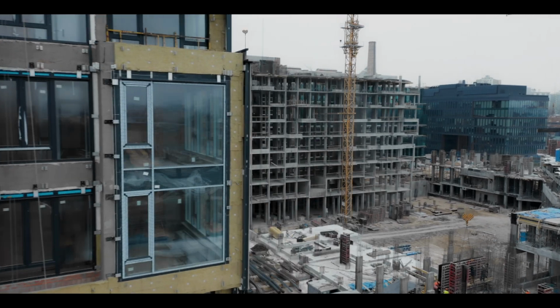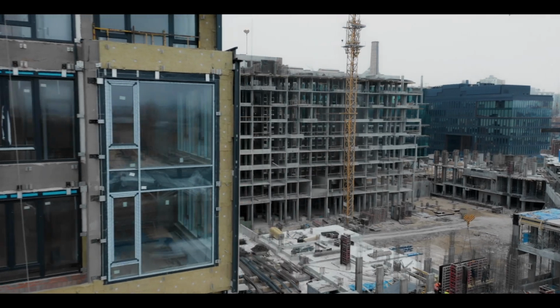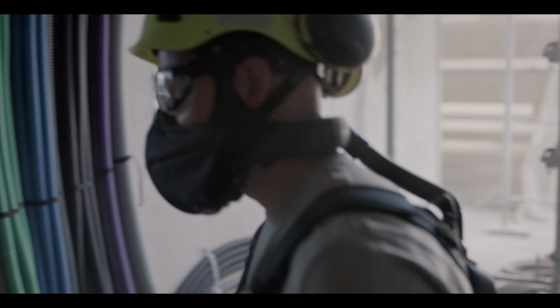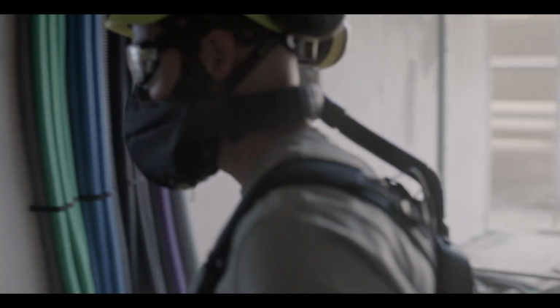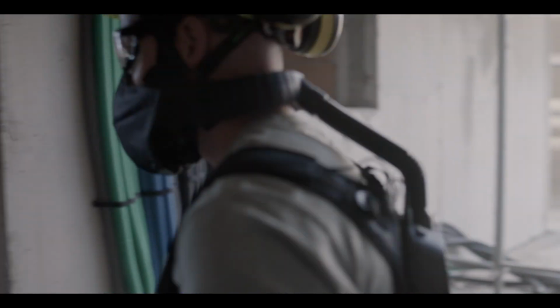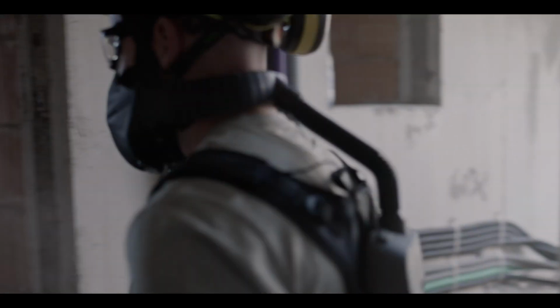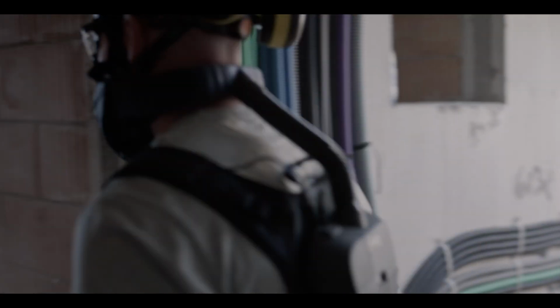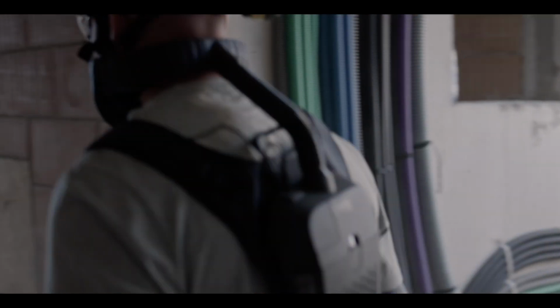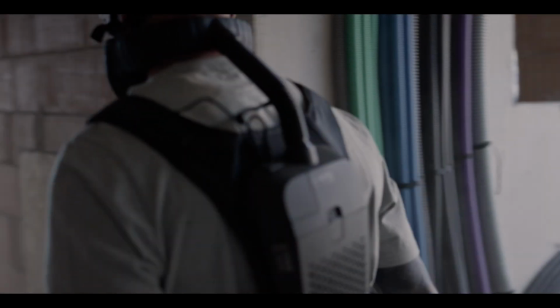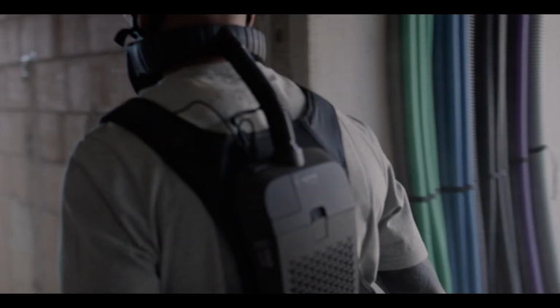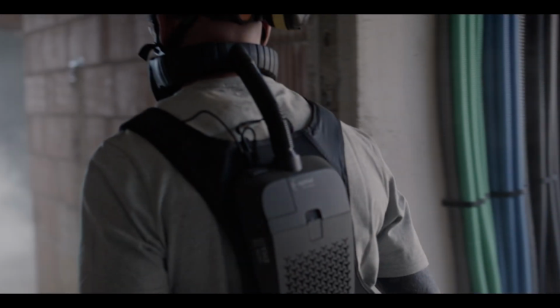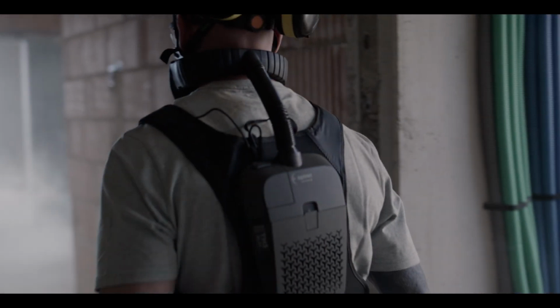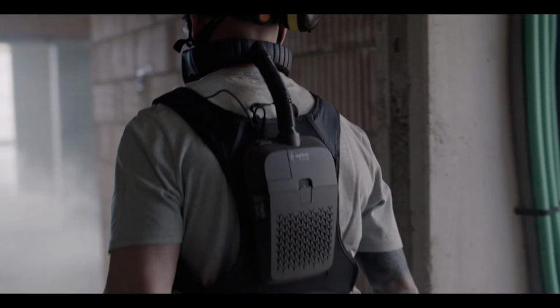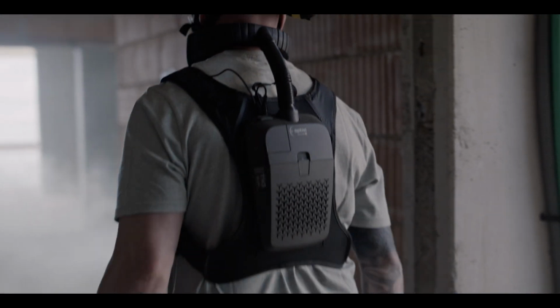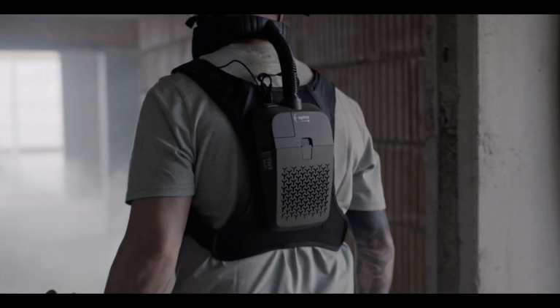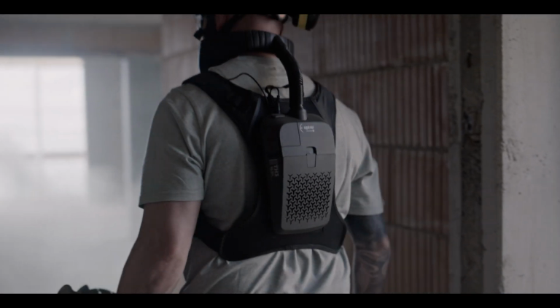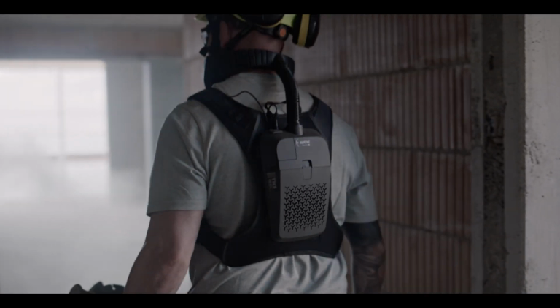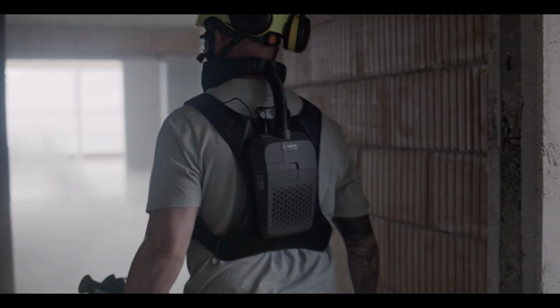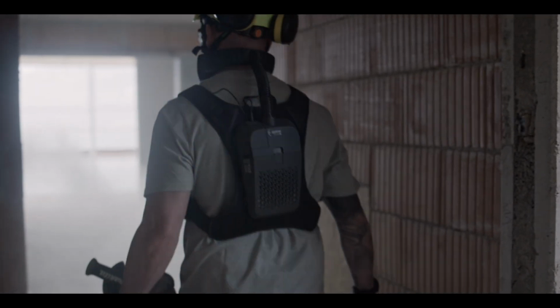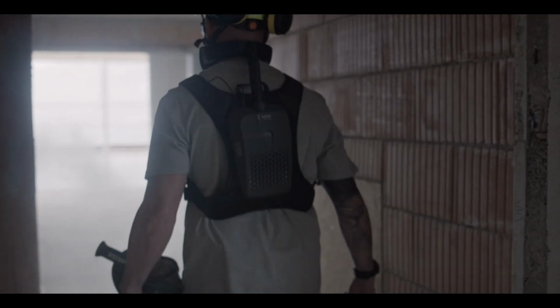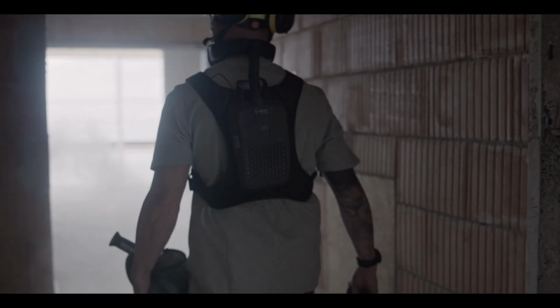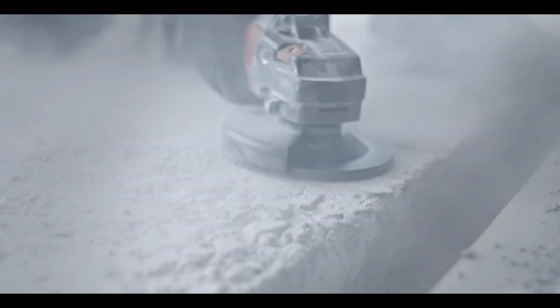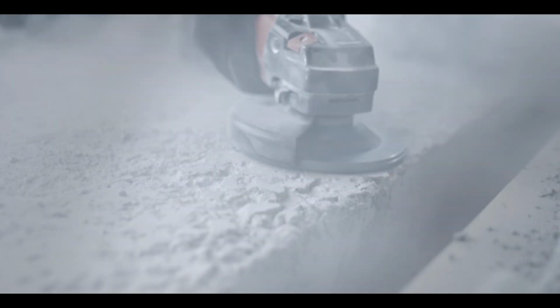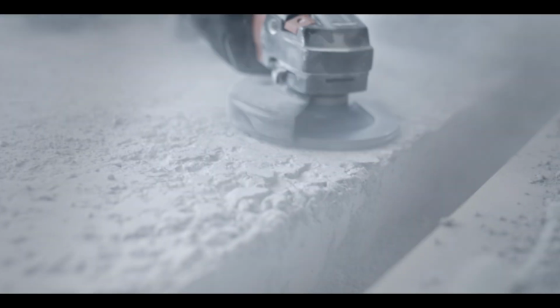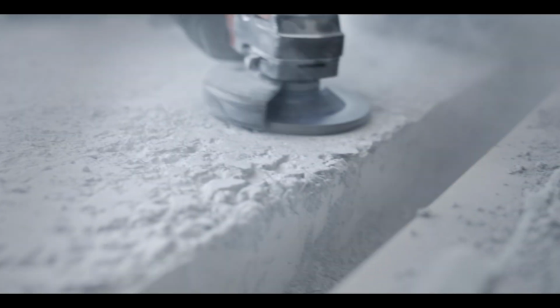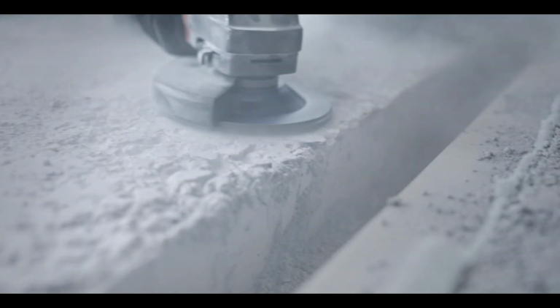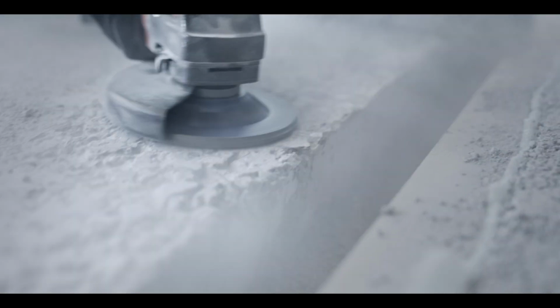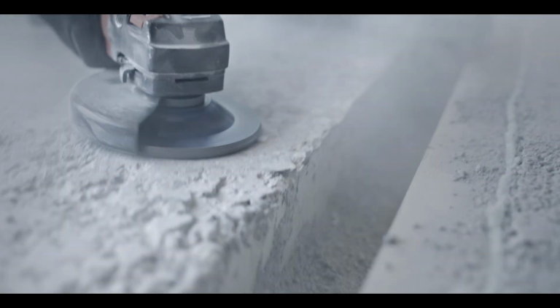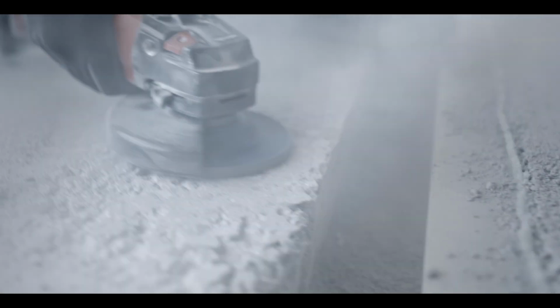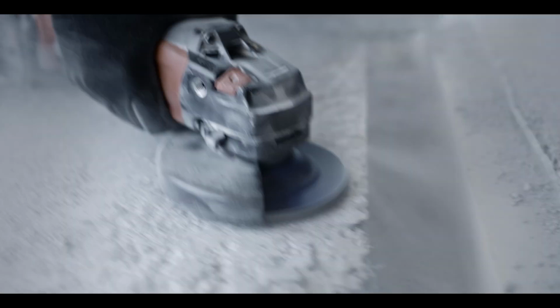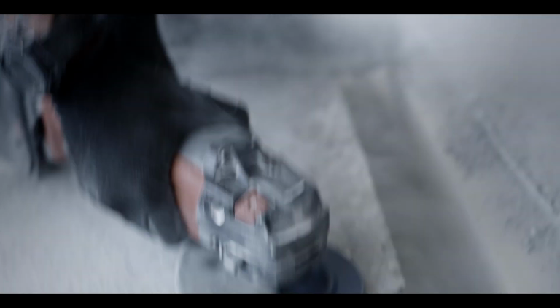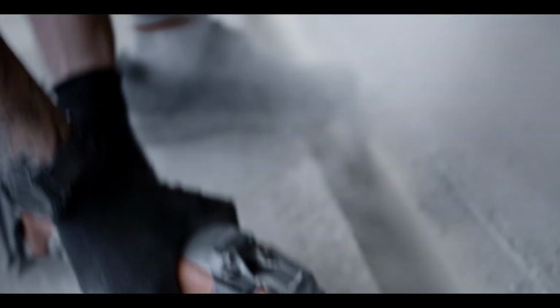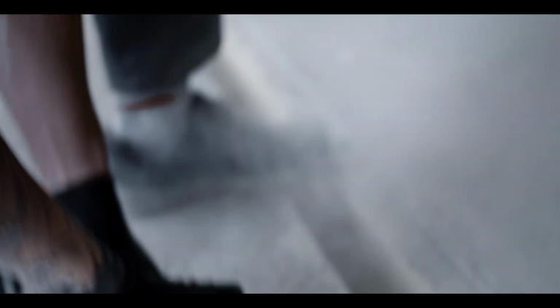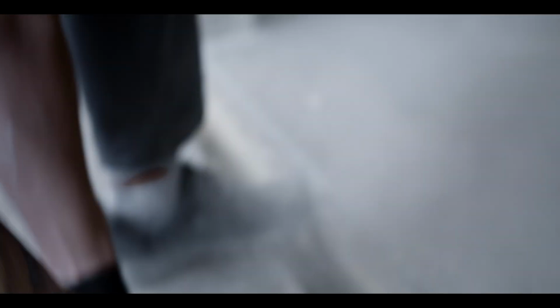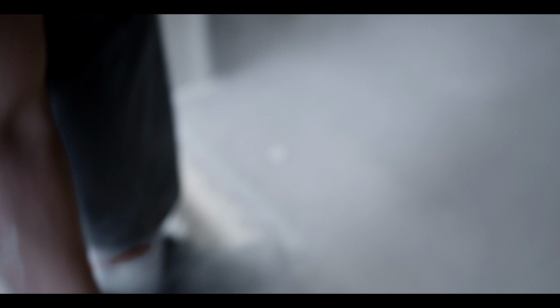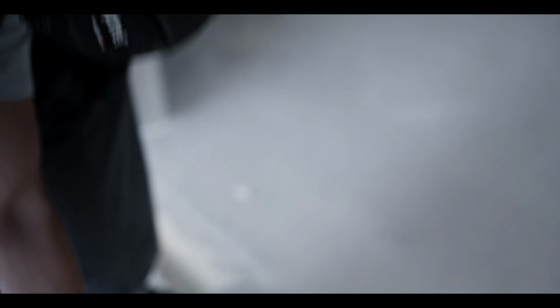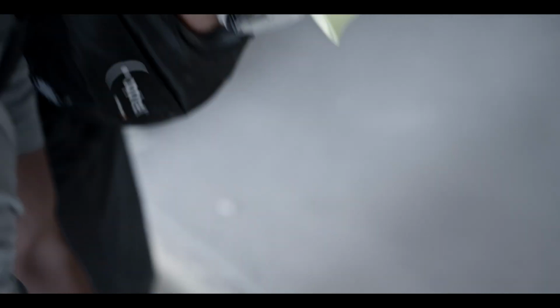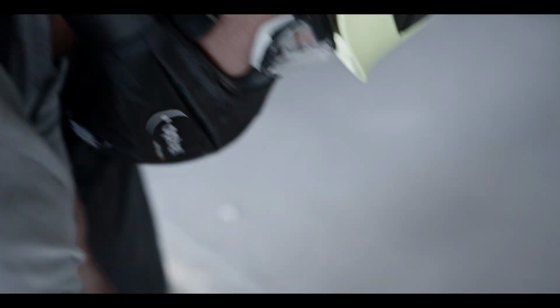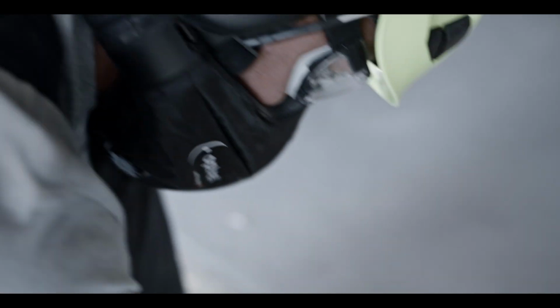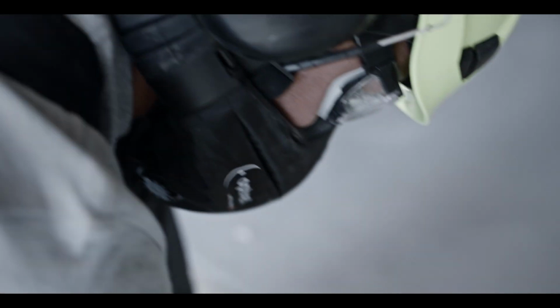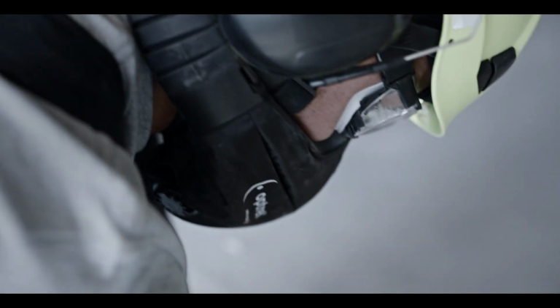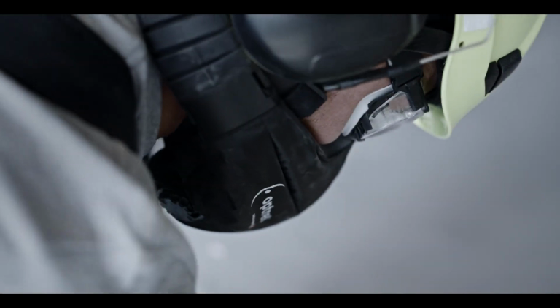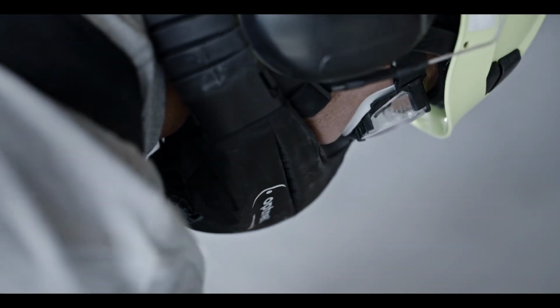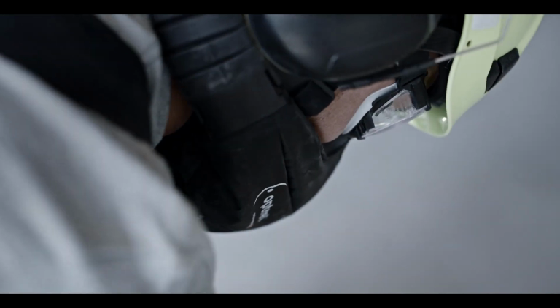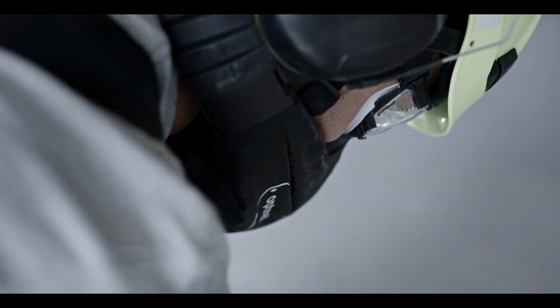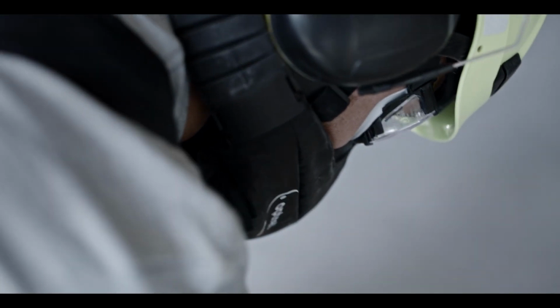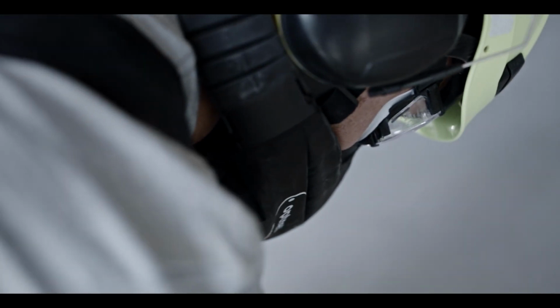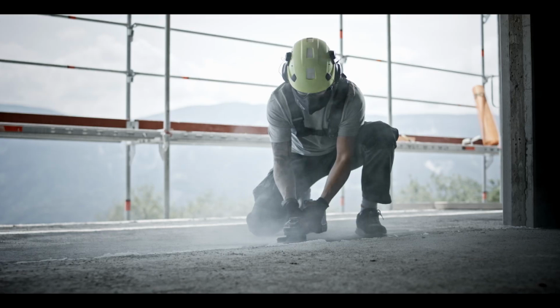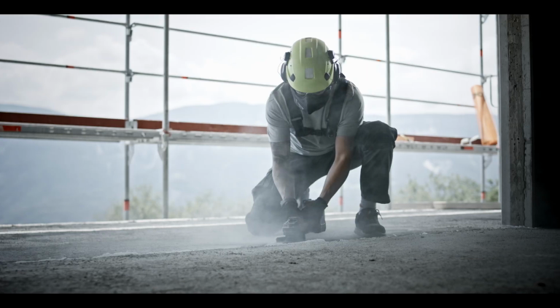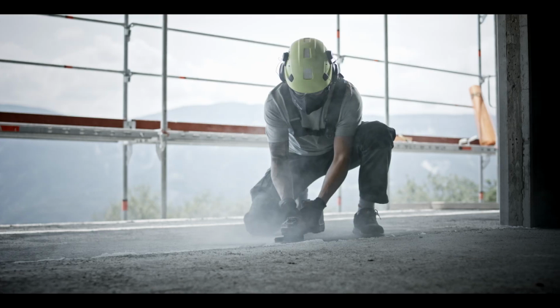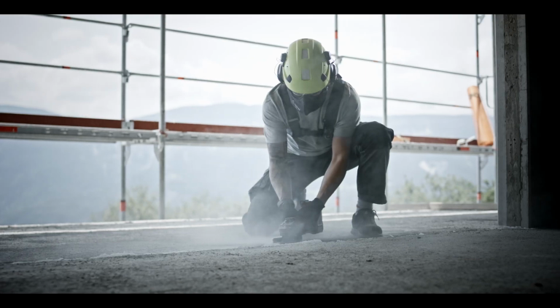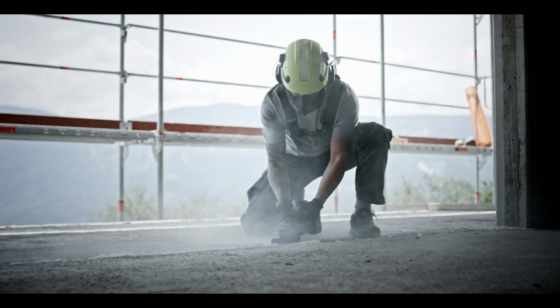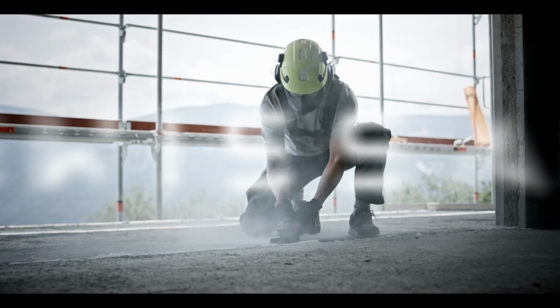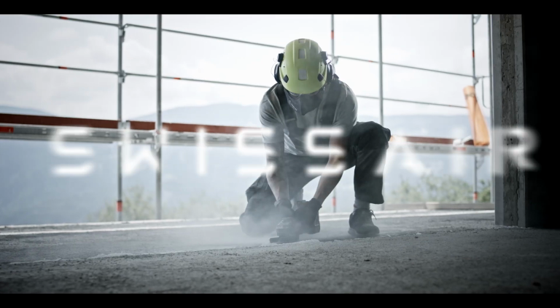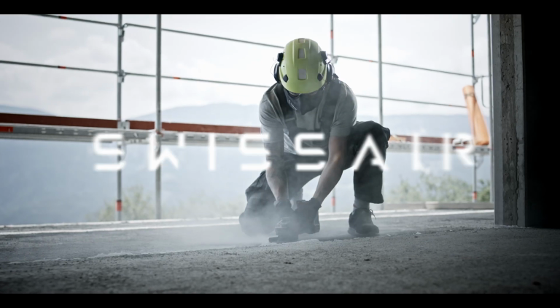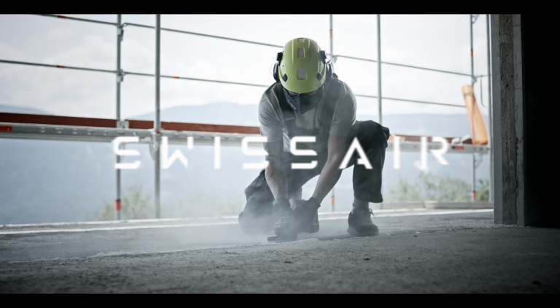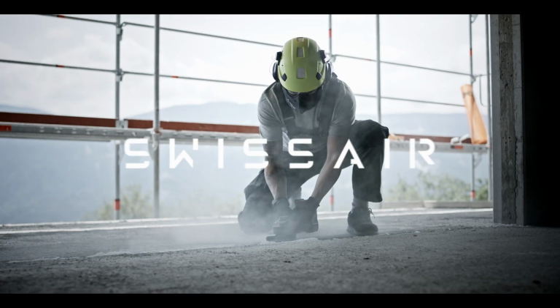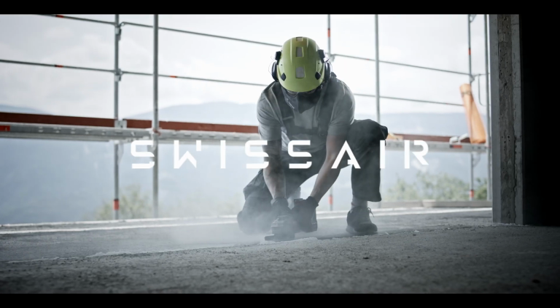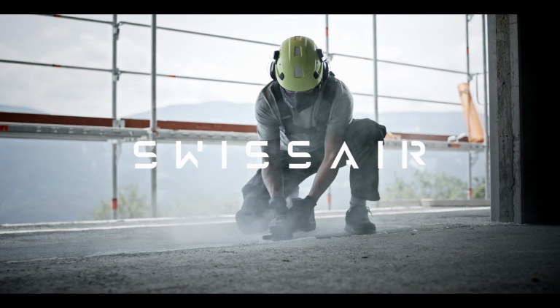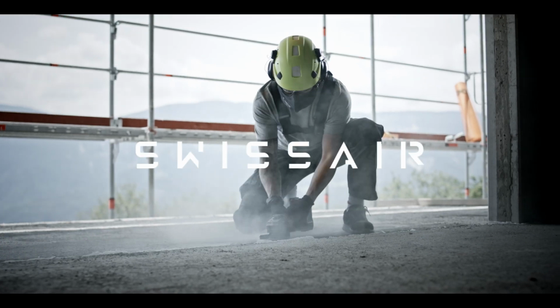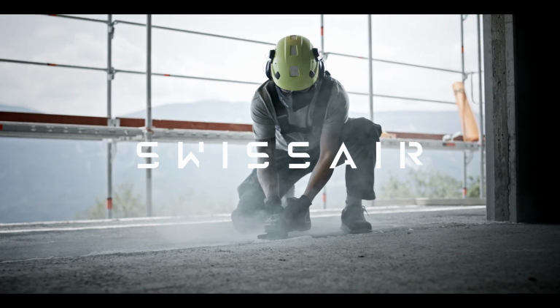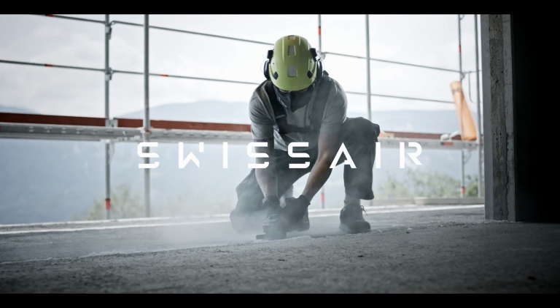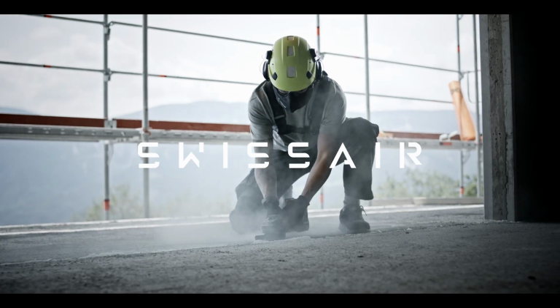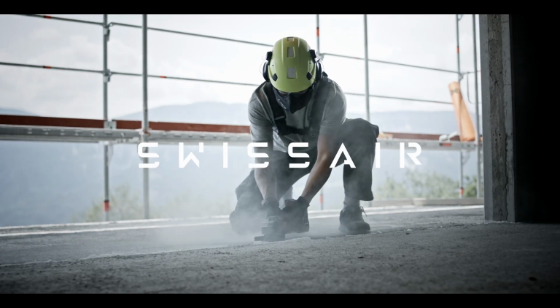Clean air during hard work. Safety never felt so comfortable. Swiss Air.